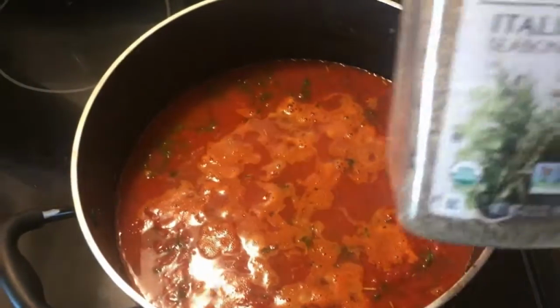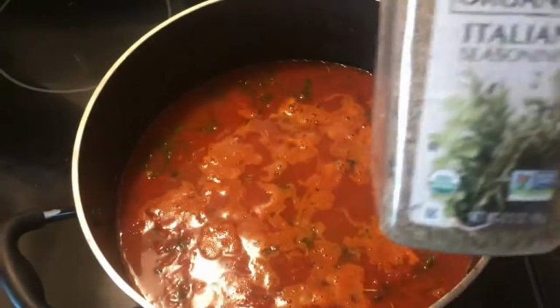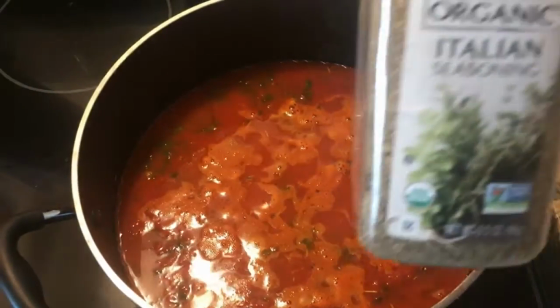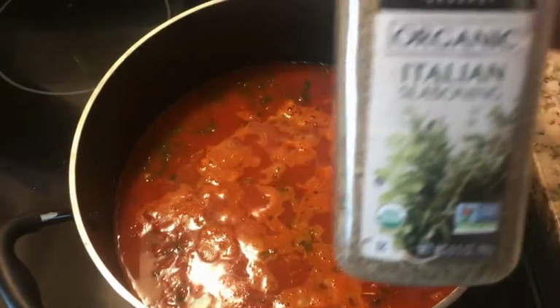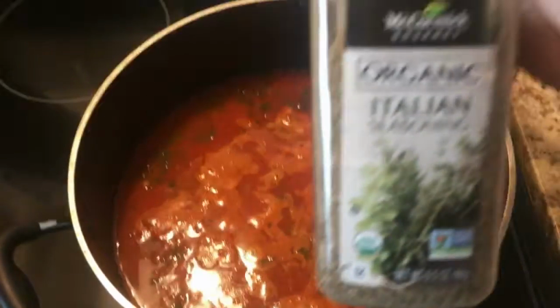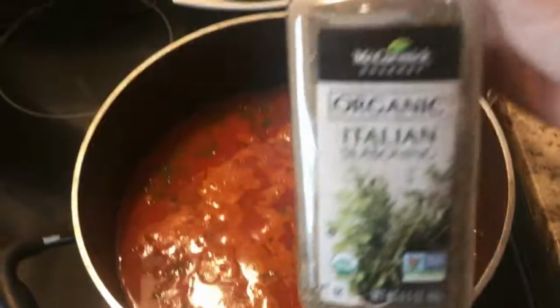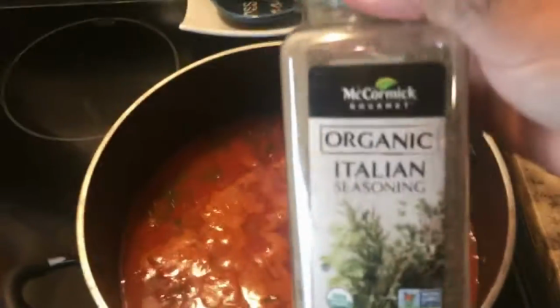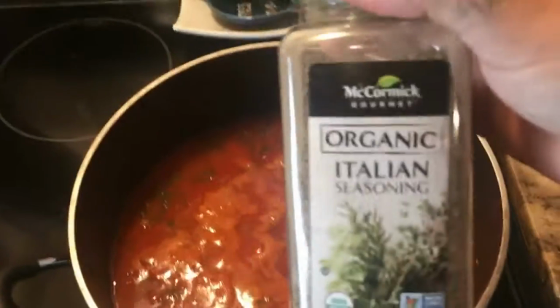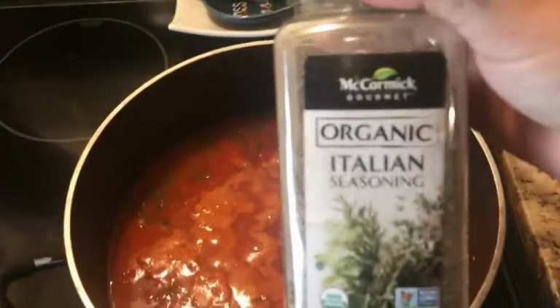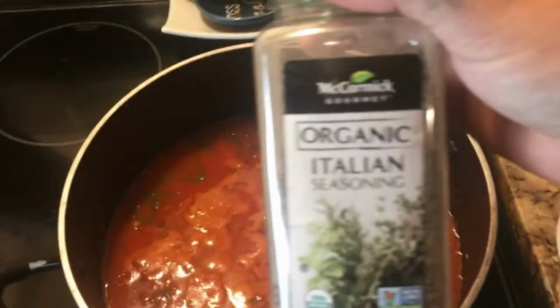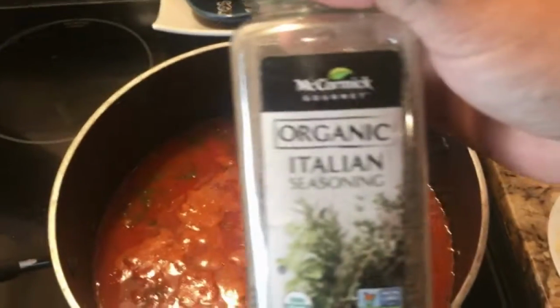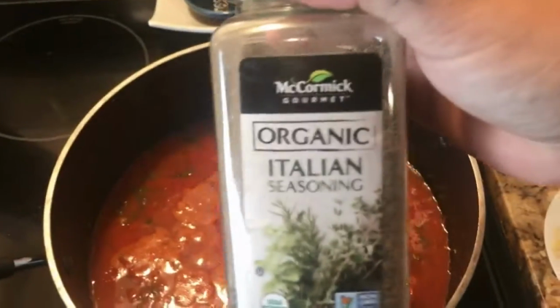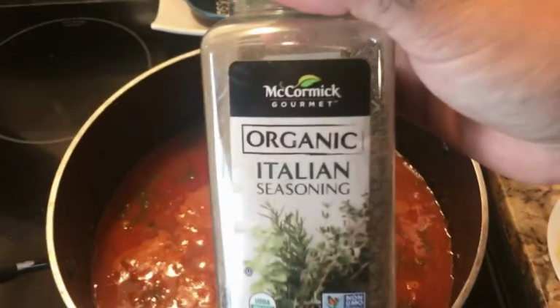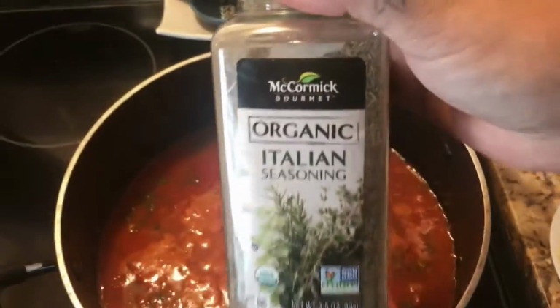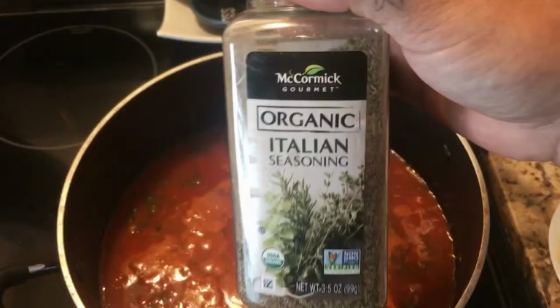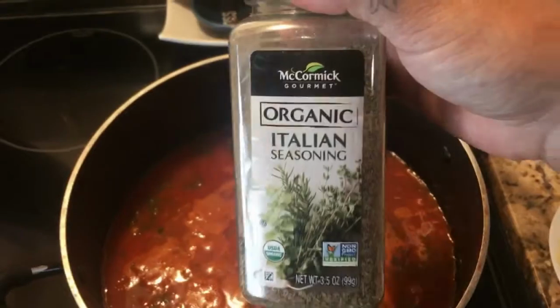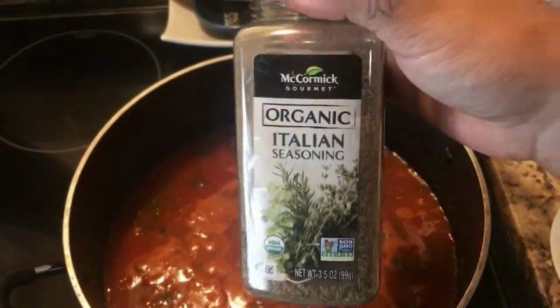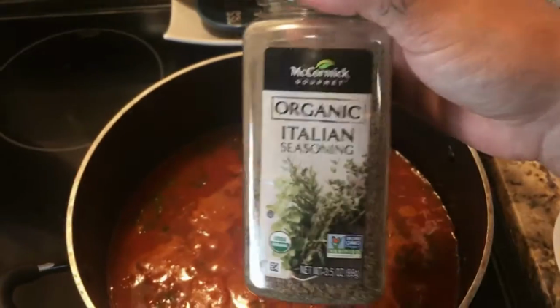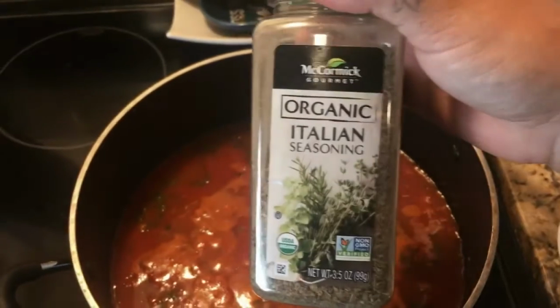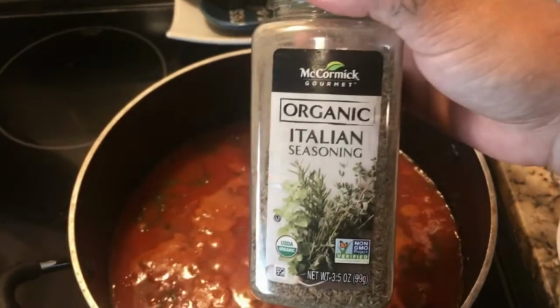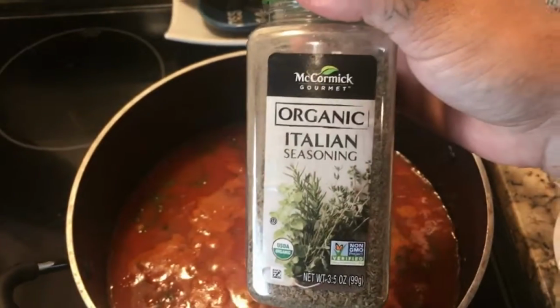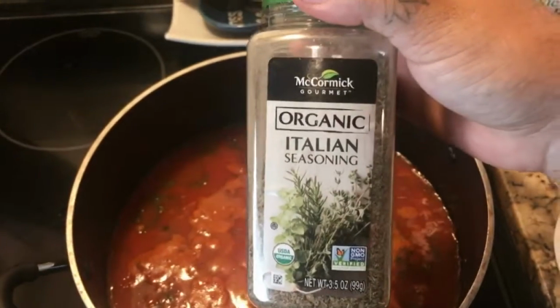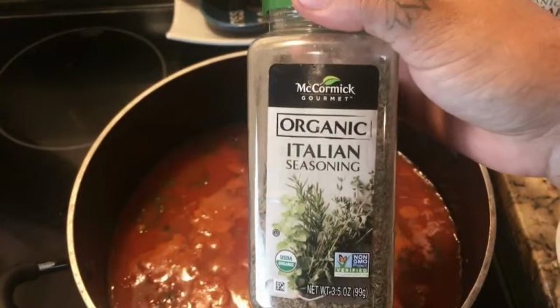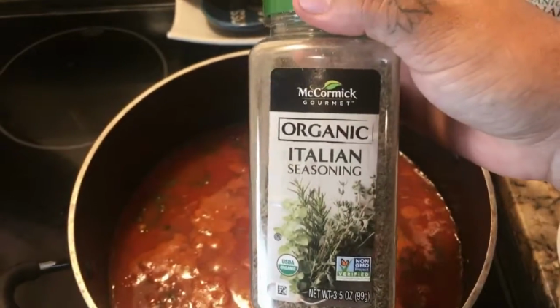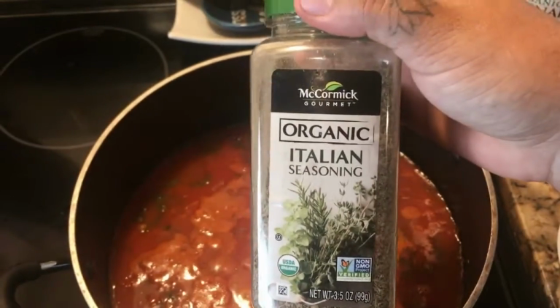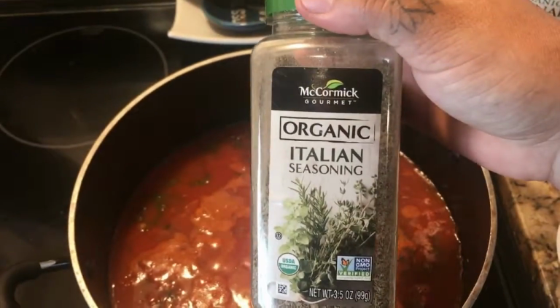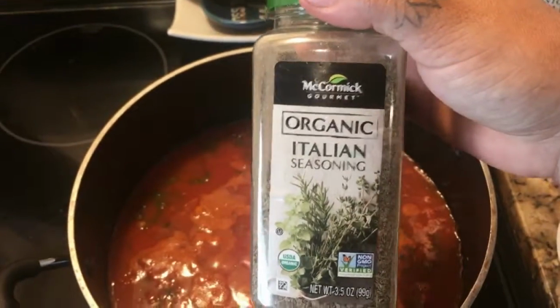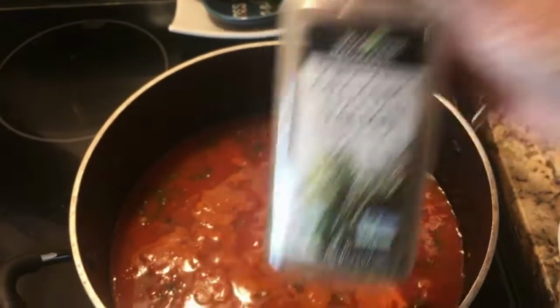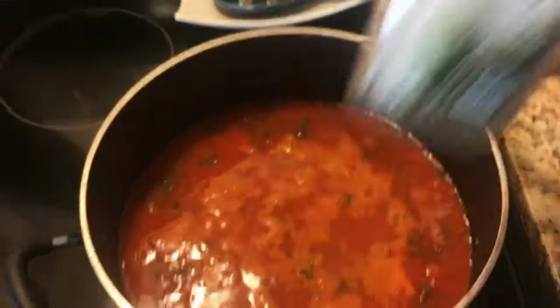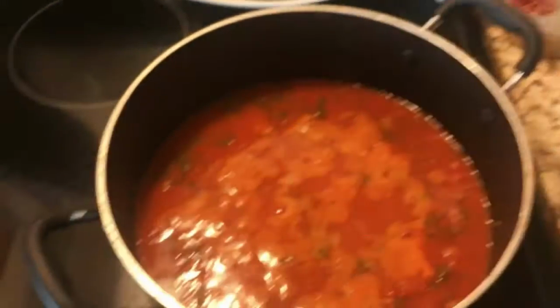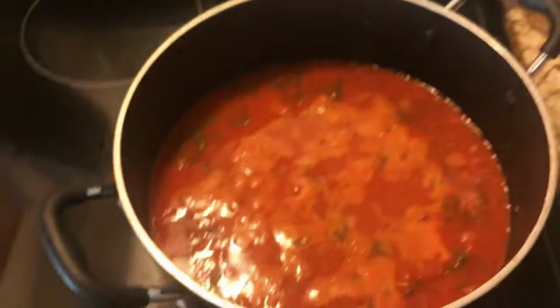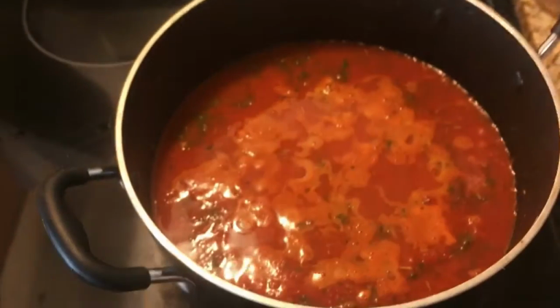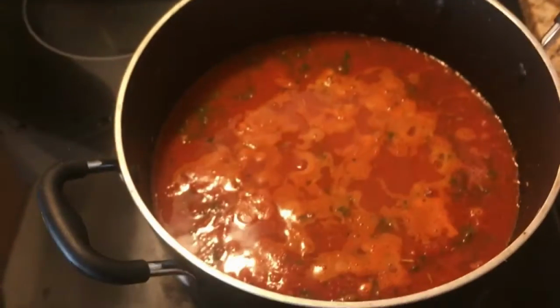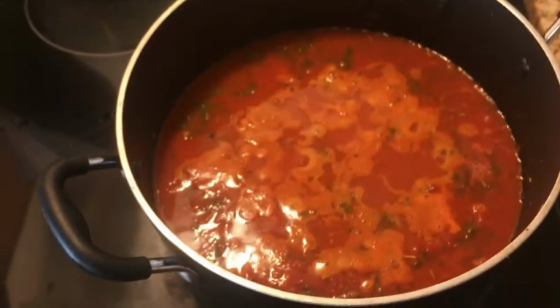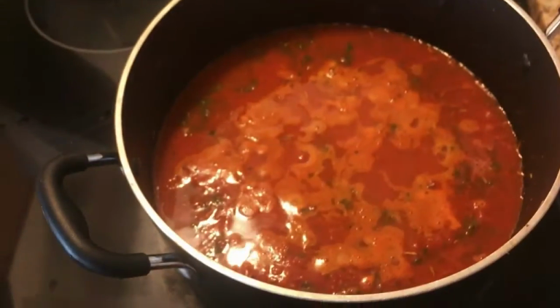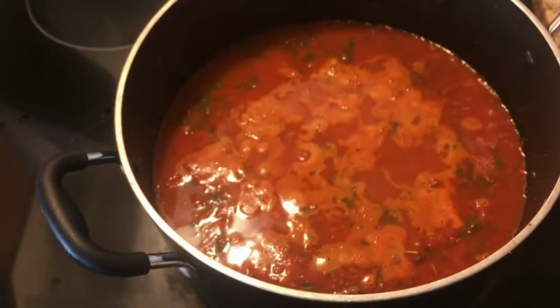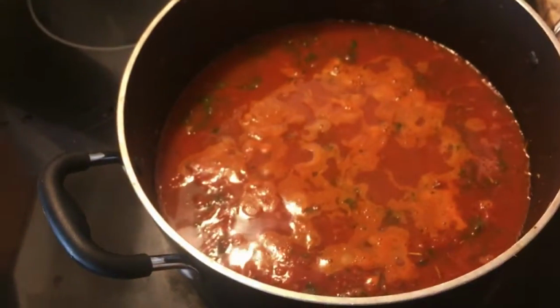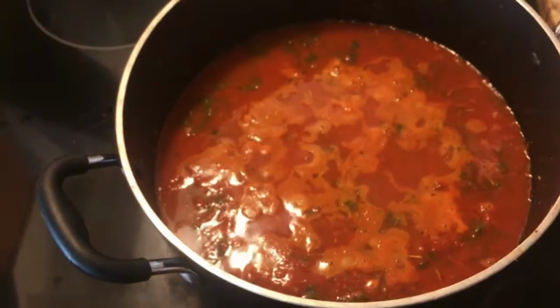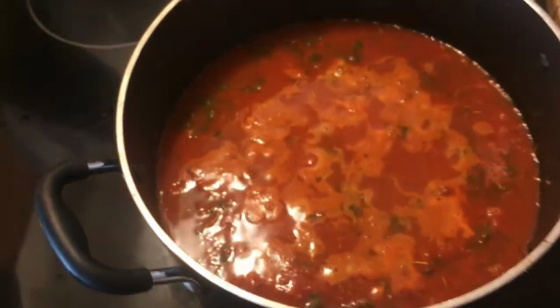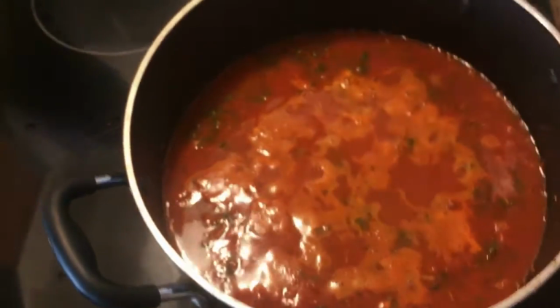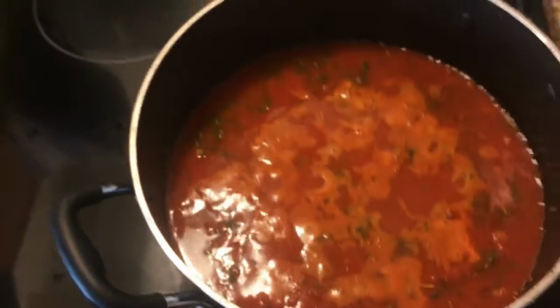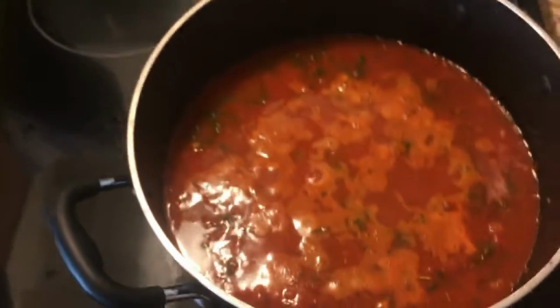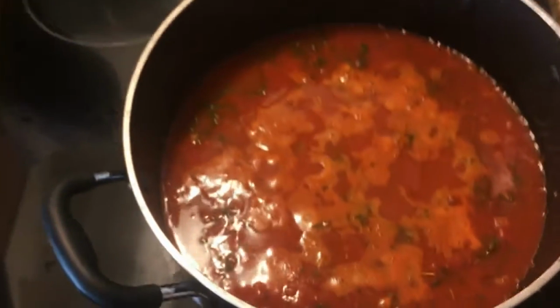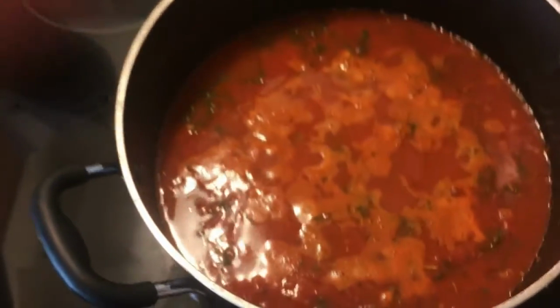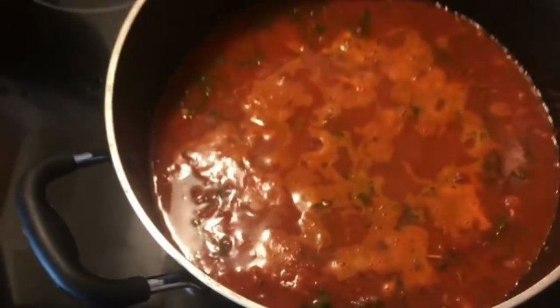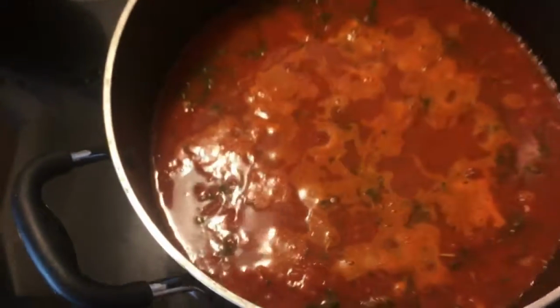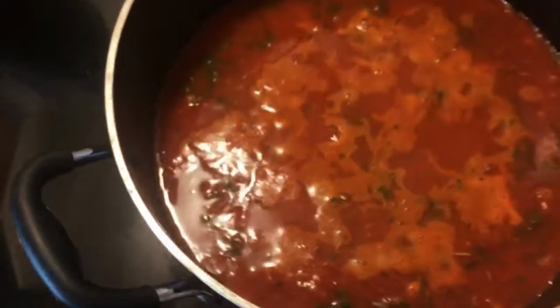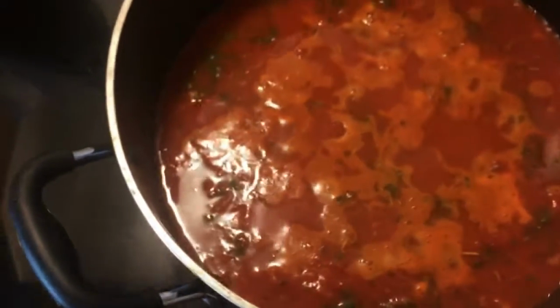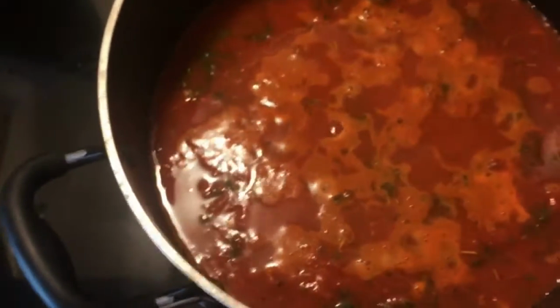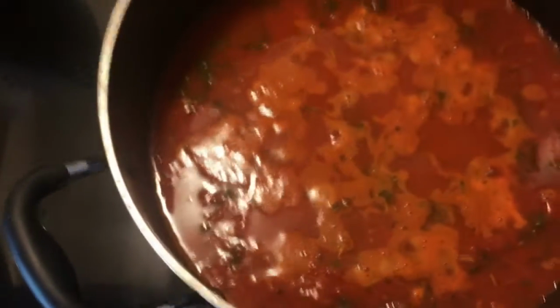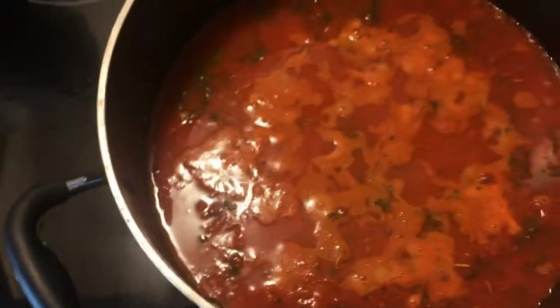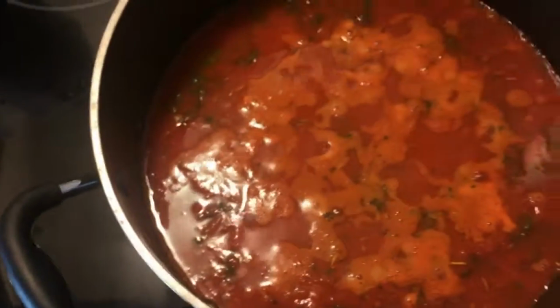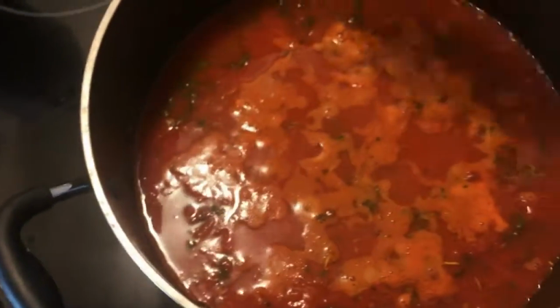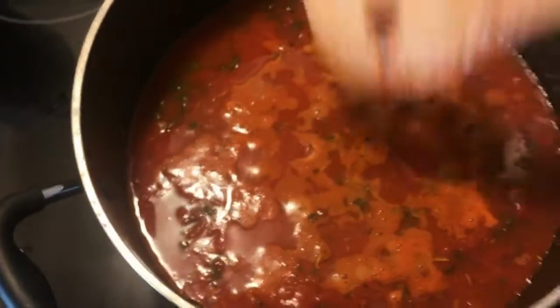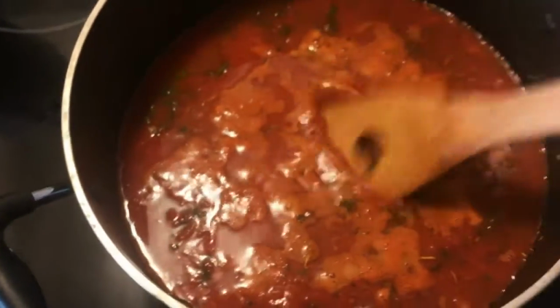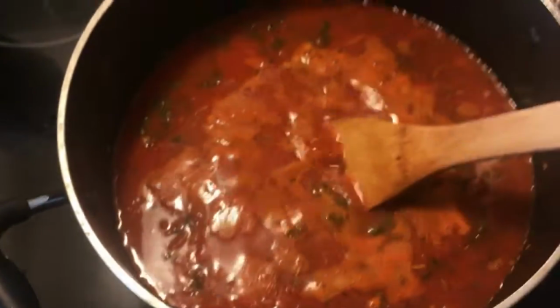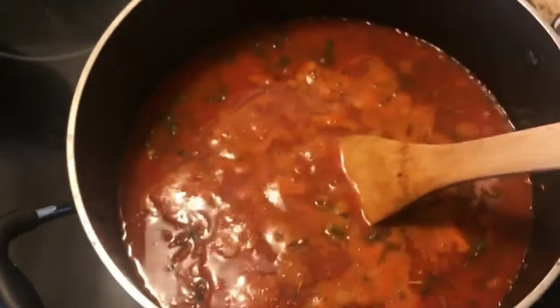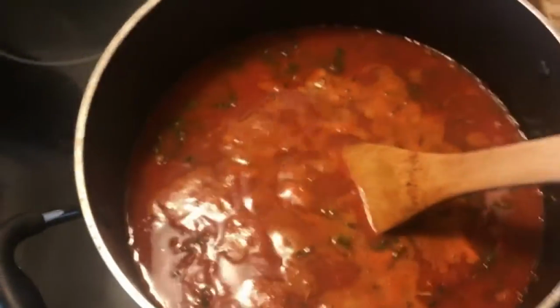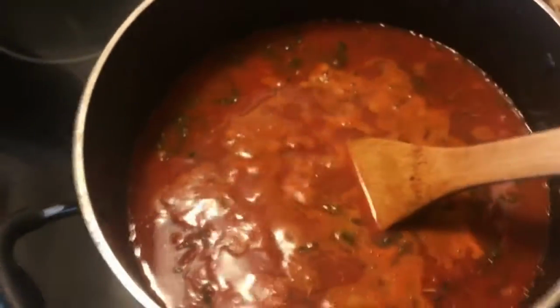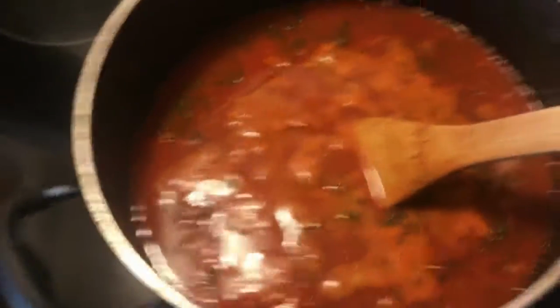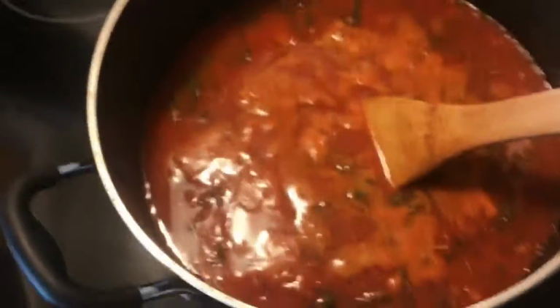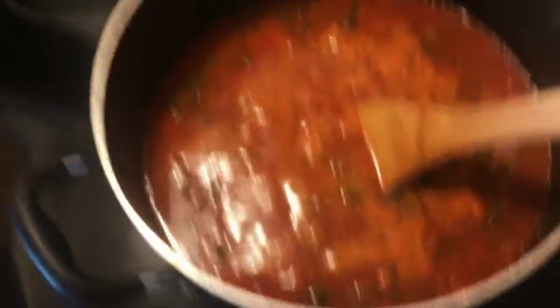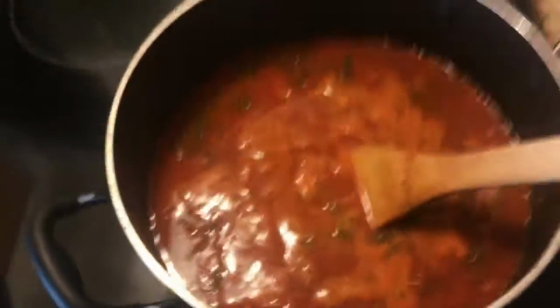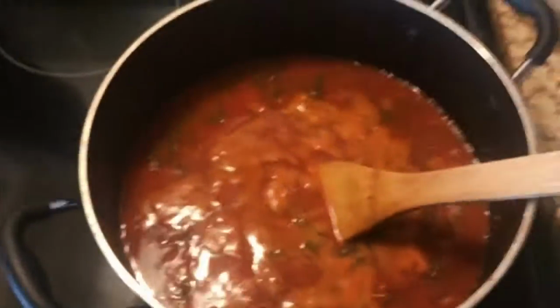It already has some spices and whatnot, but I love to add some Italian herbs to it. And then I did what you call — I don't know if you're familiar...